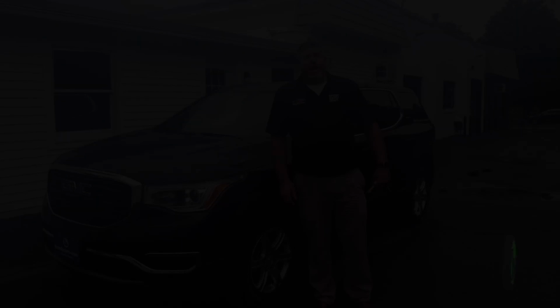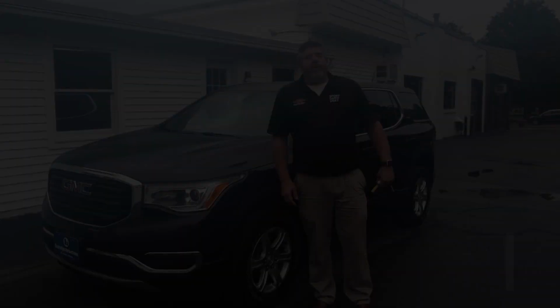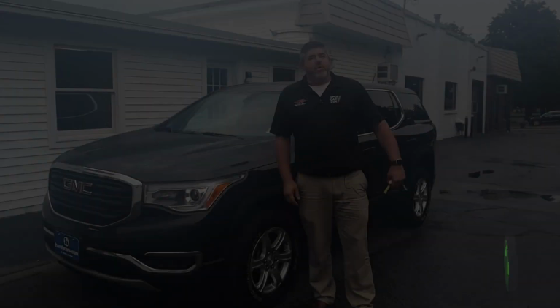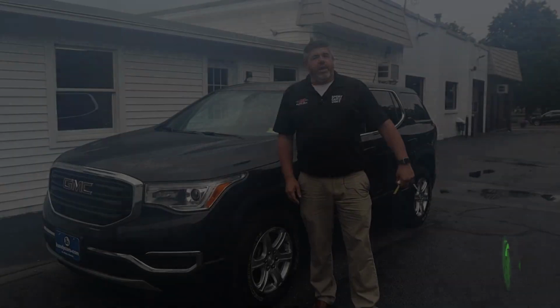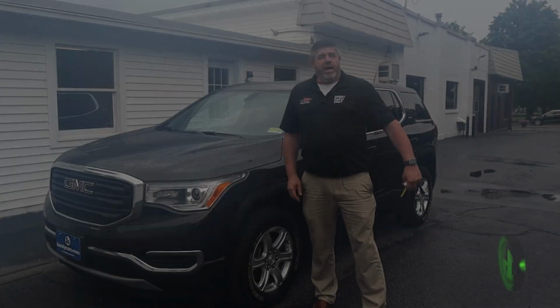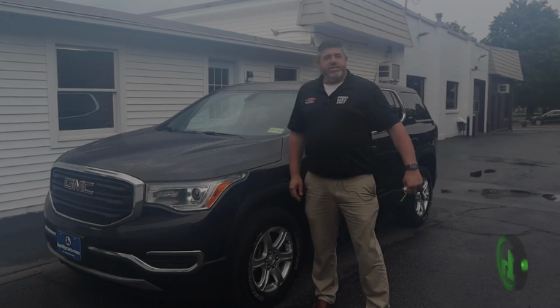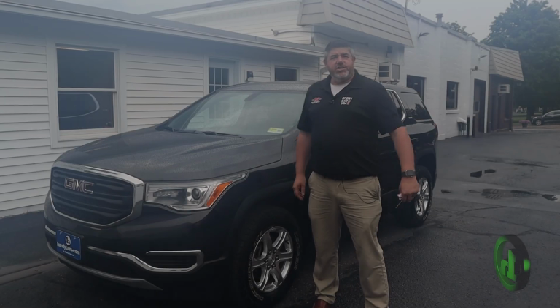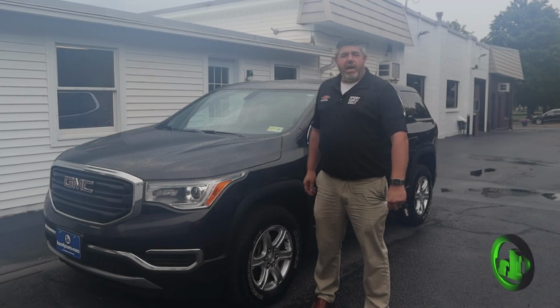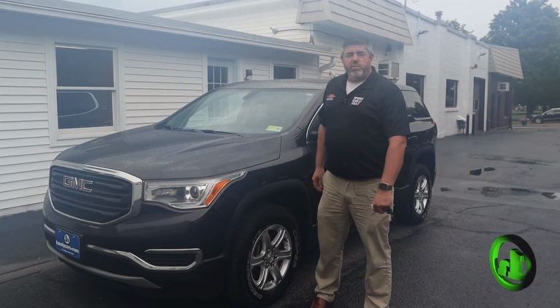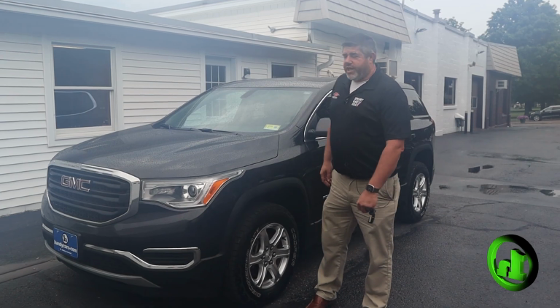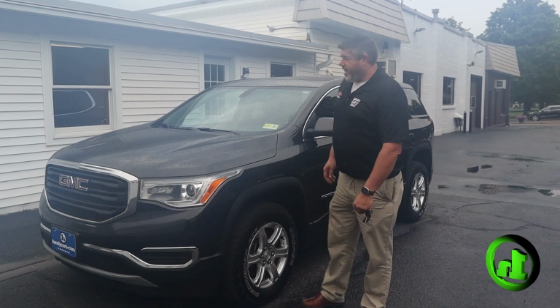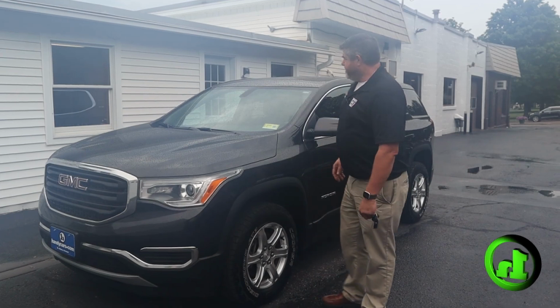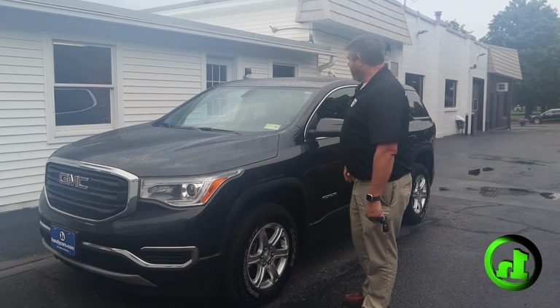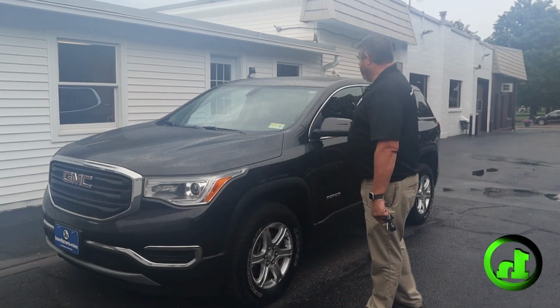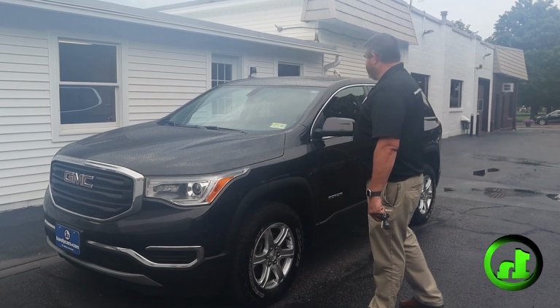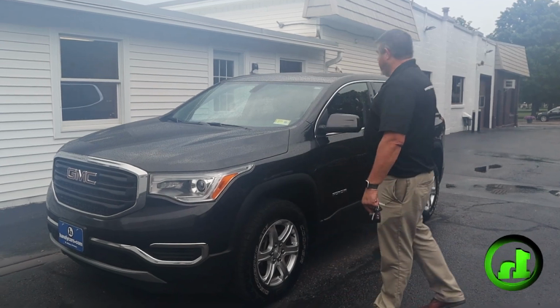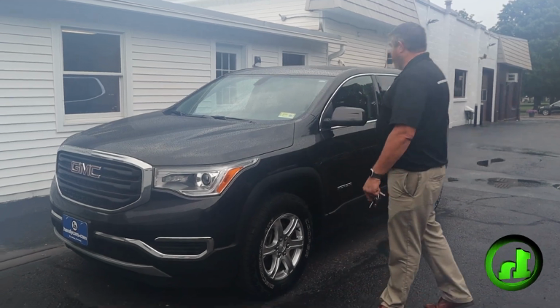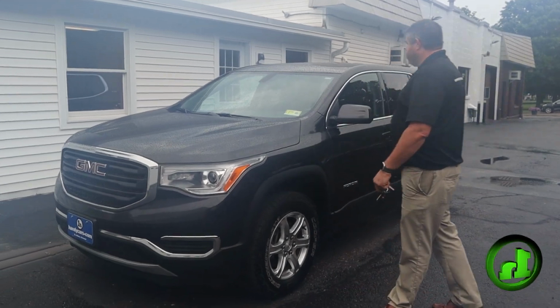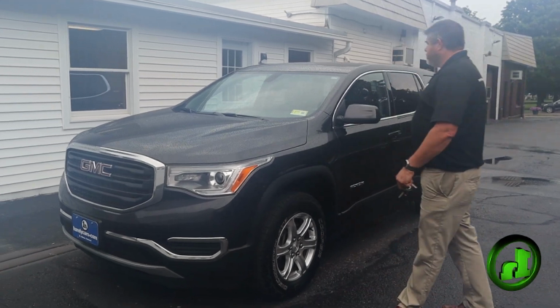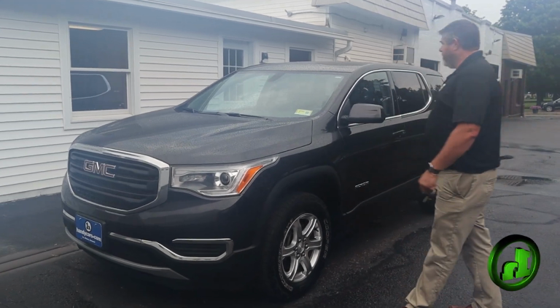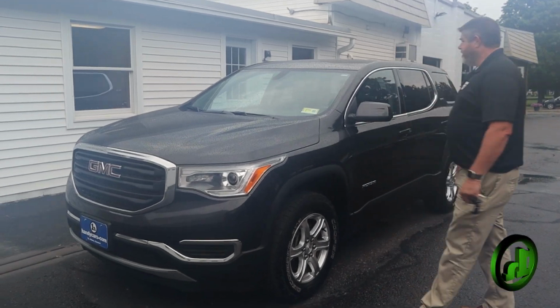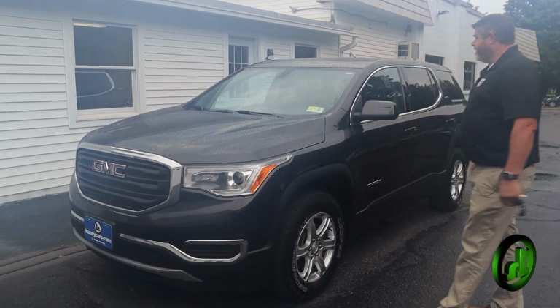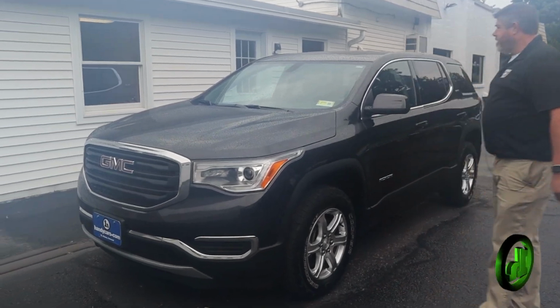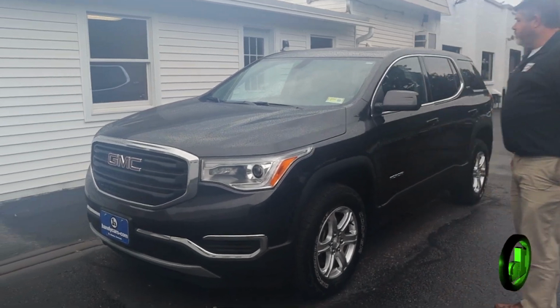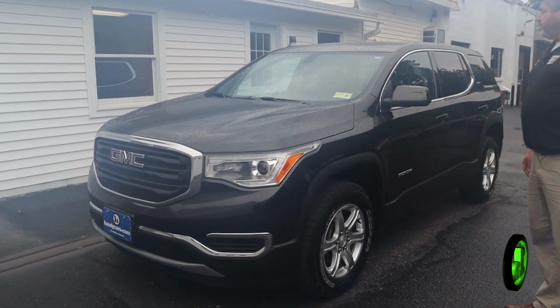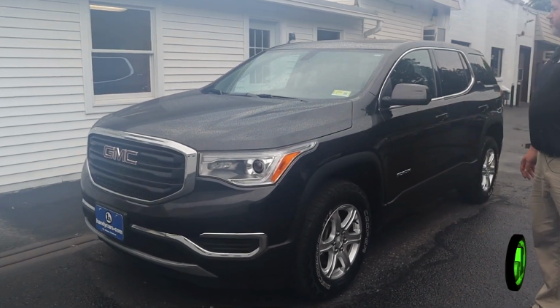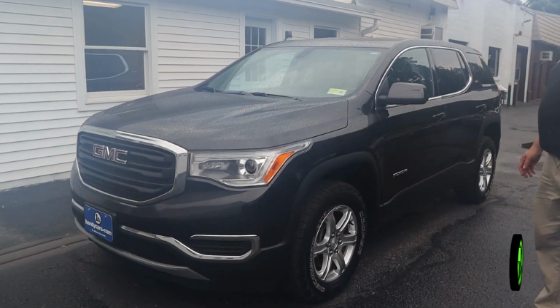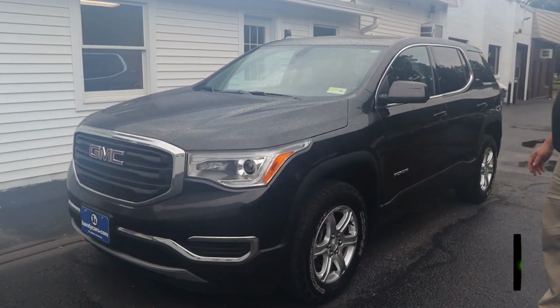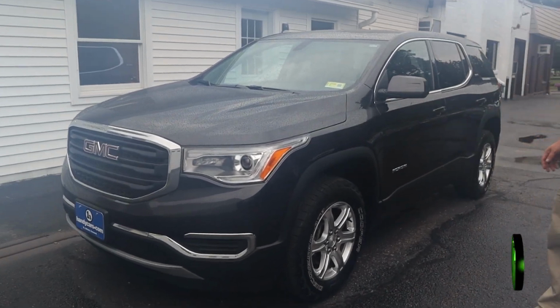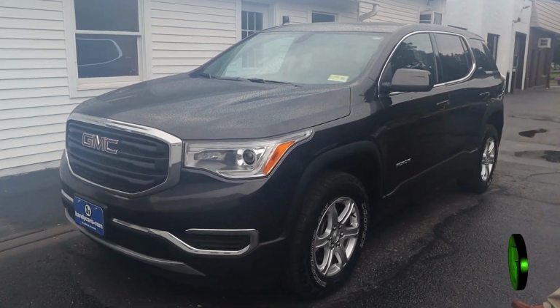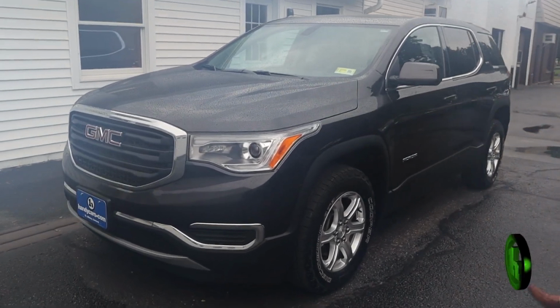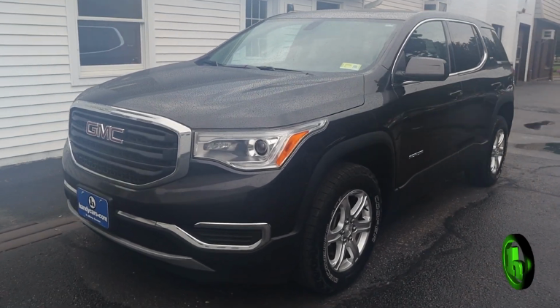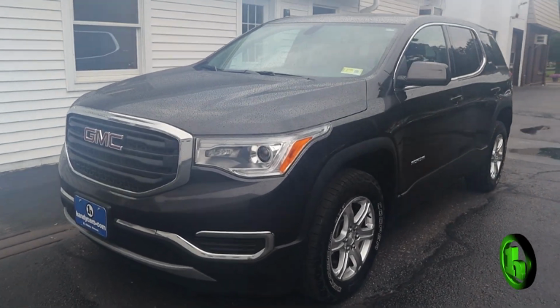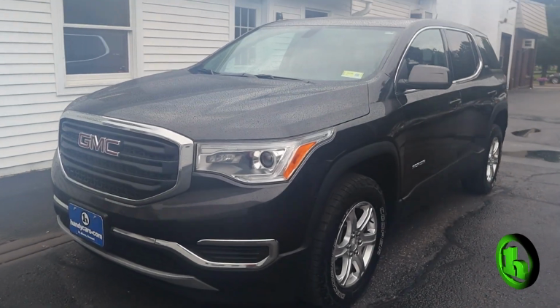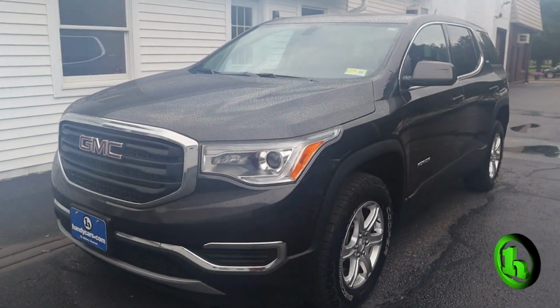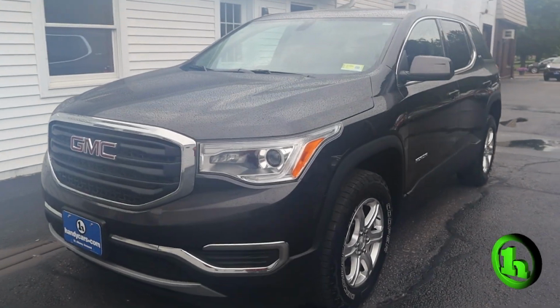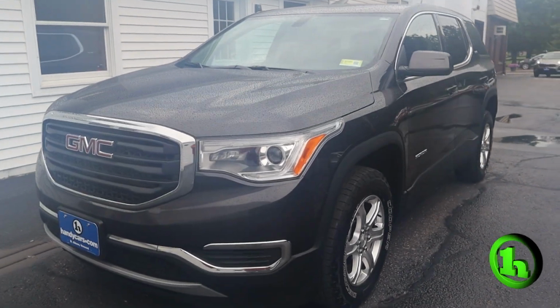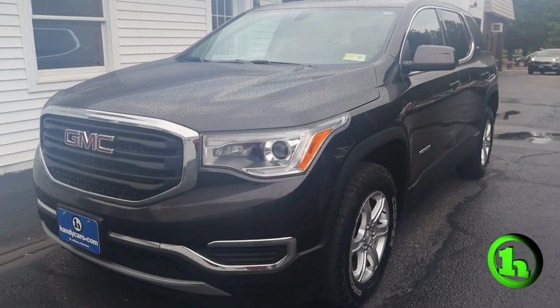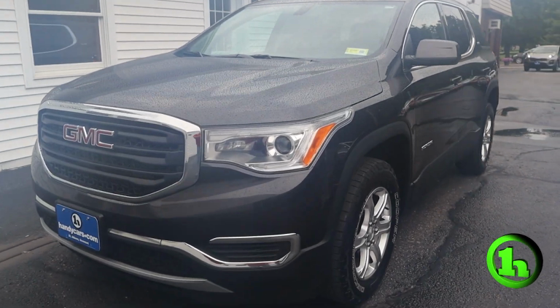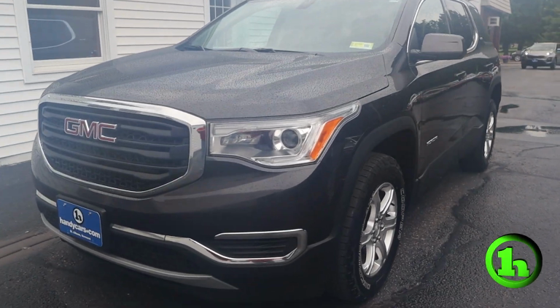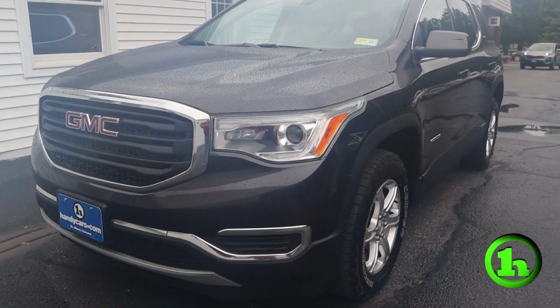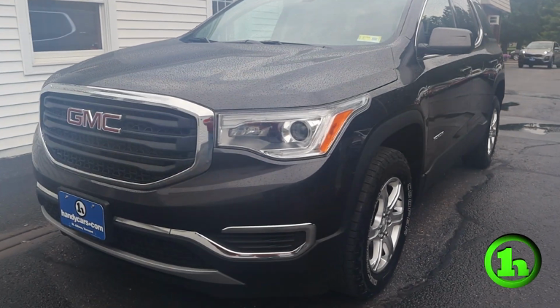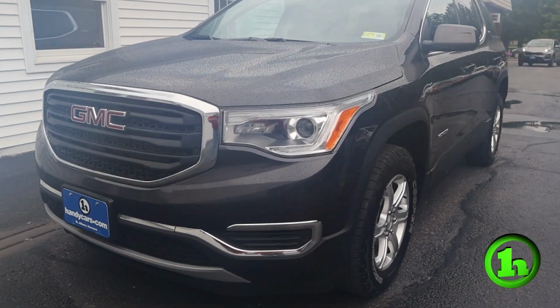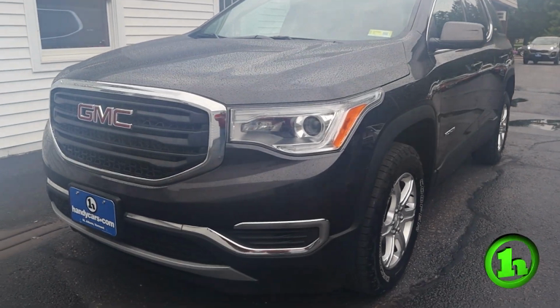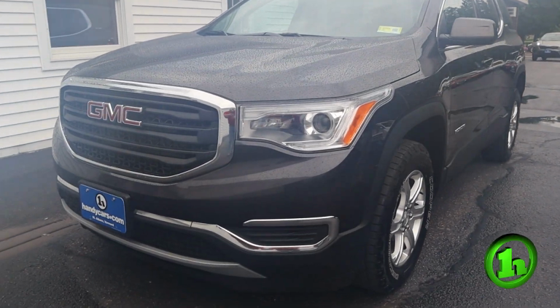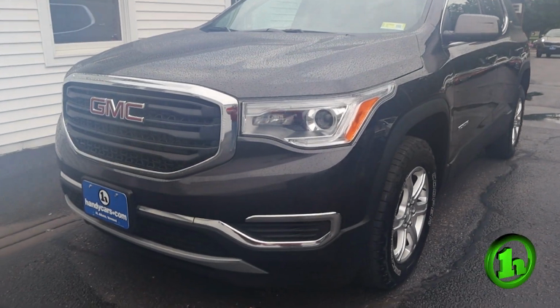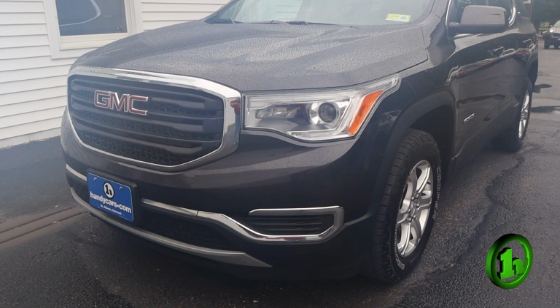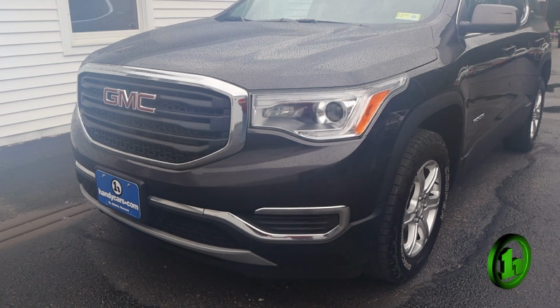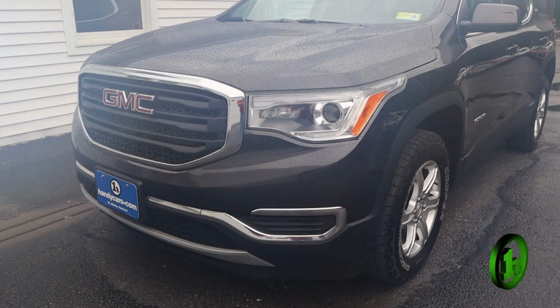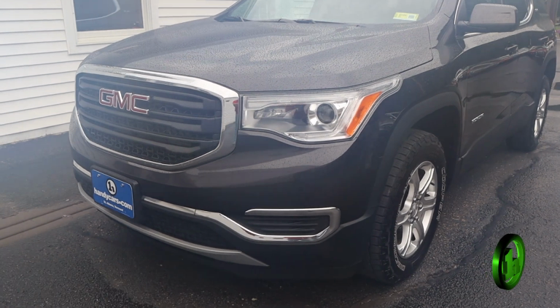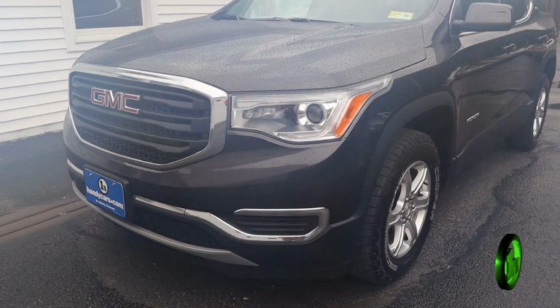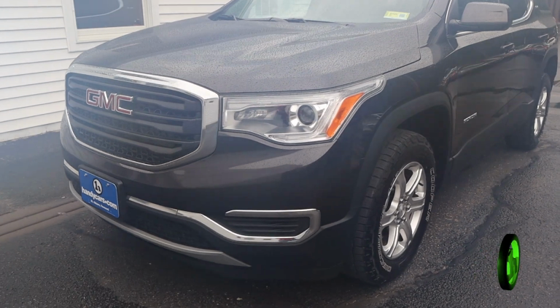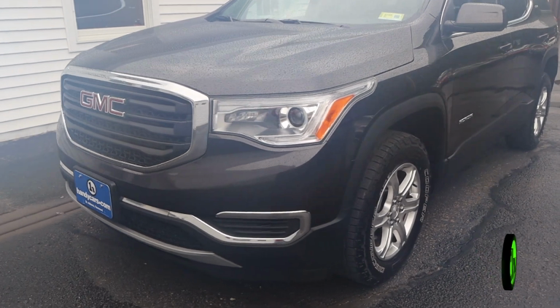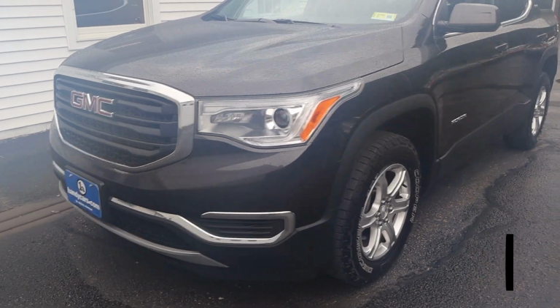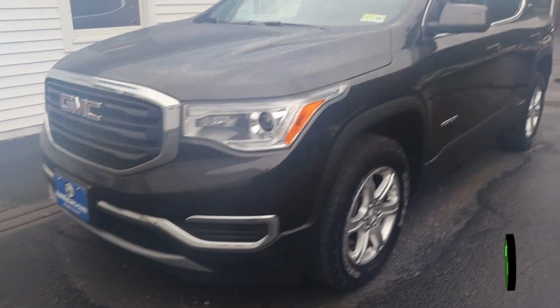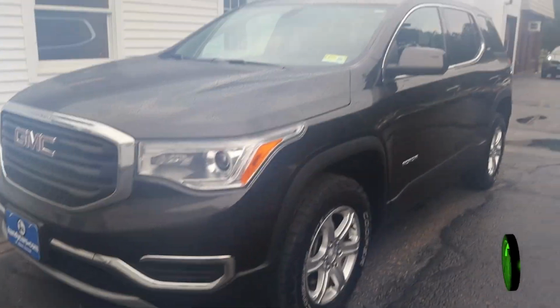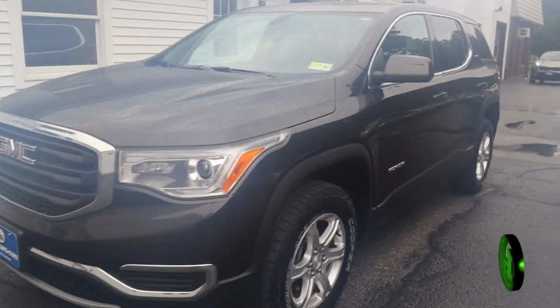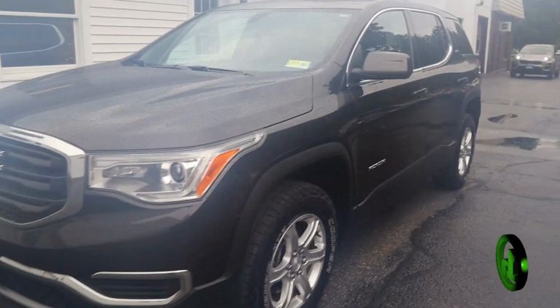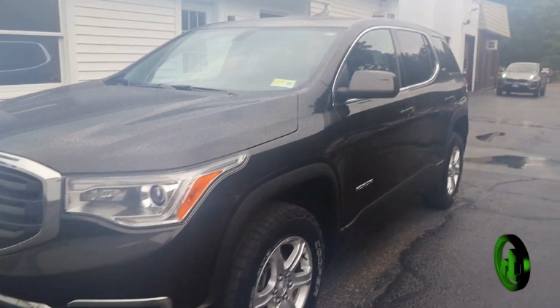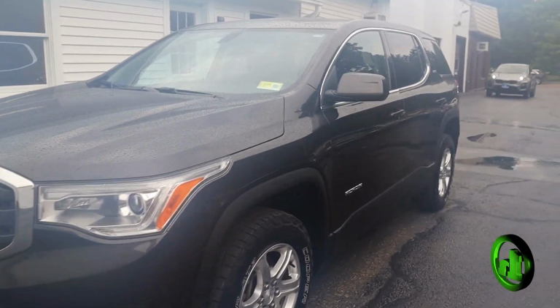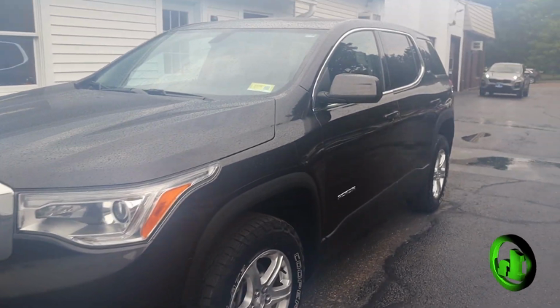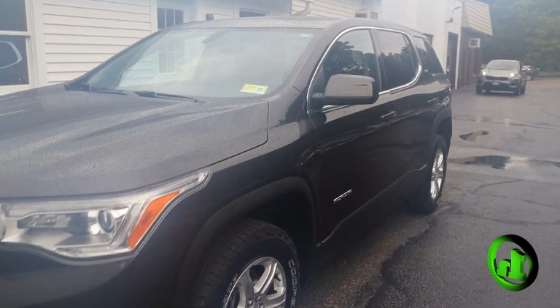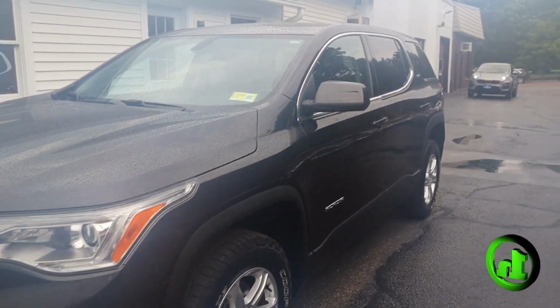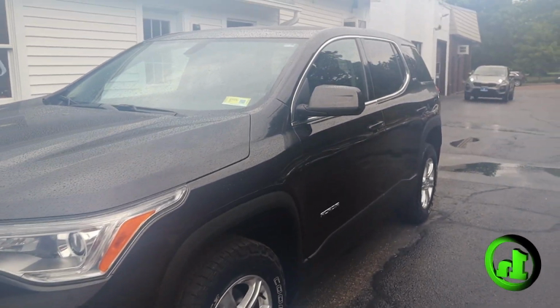How are we doing guys? Chad with Handy's Downtown. Just wanted to take a quick minute to go over this beautiful 2018 GMC Acadia SLE with you.